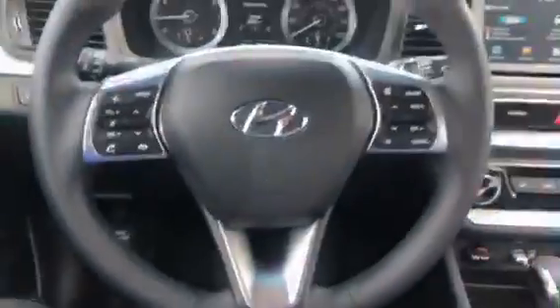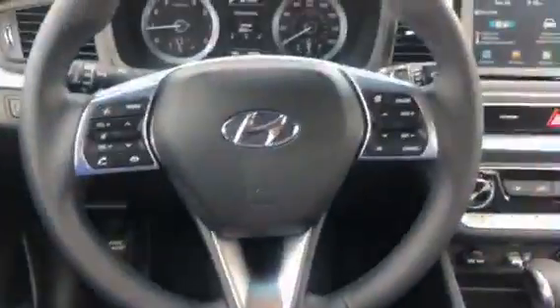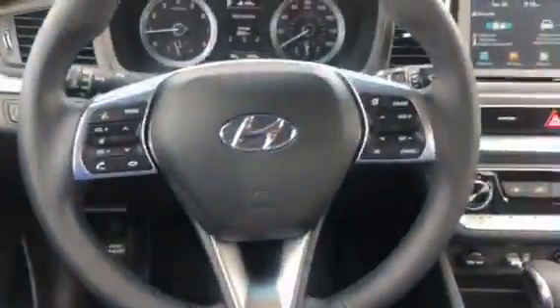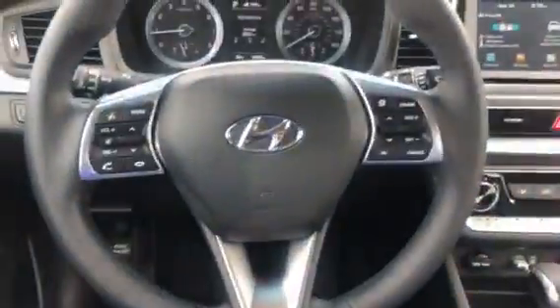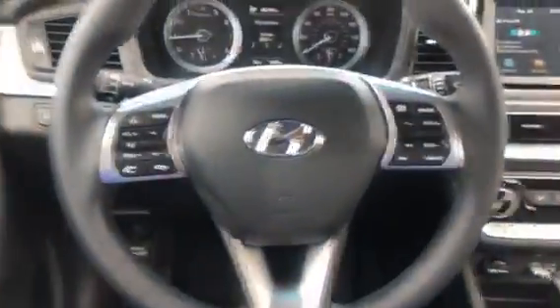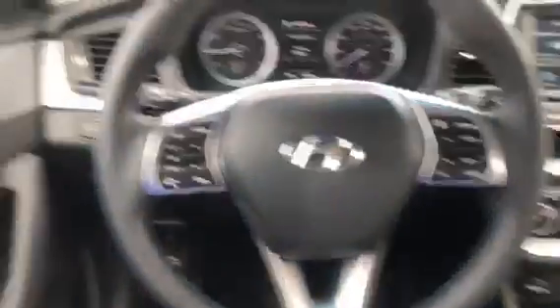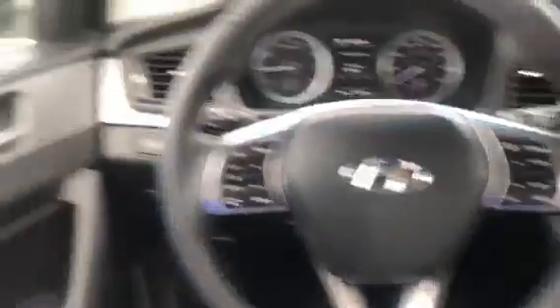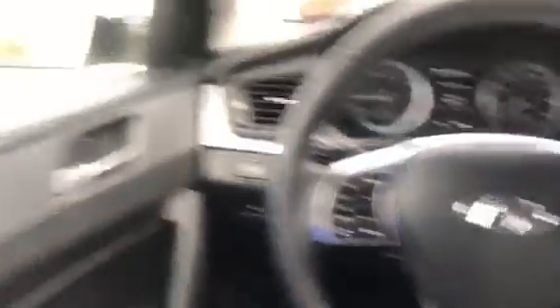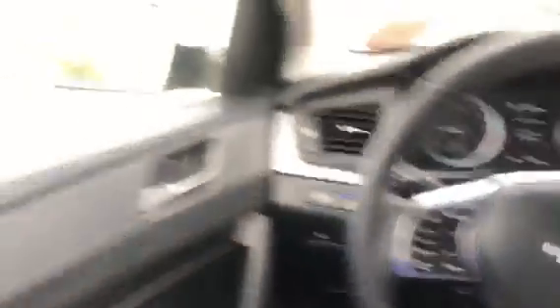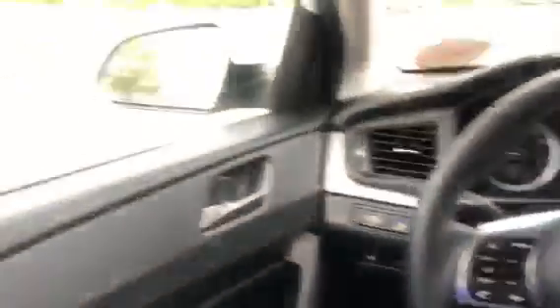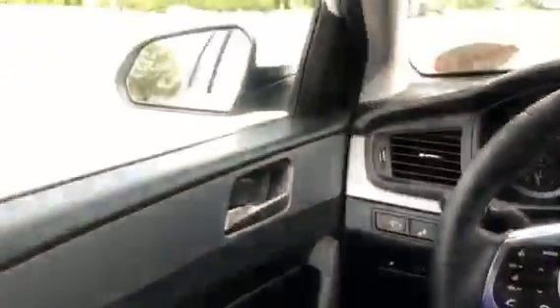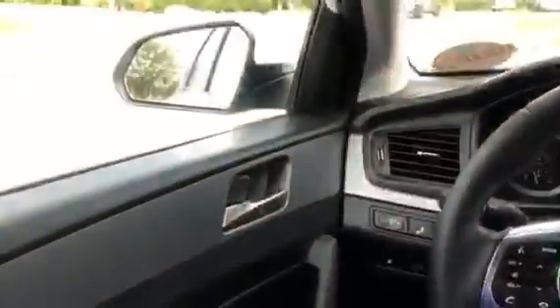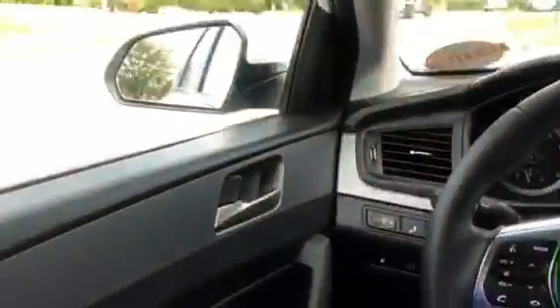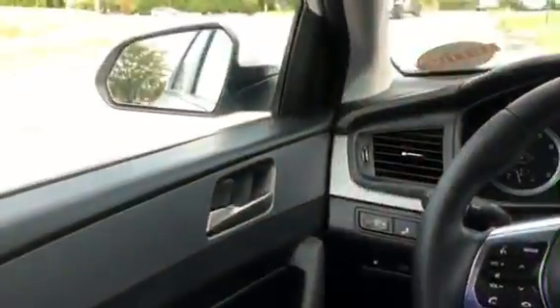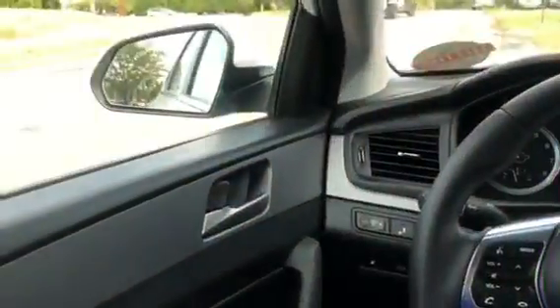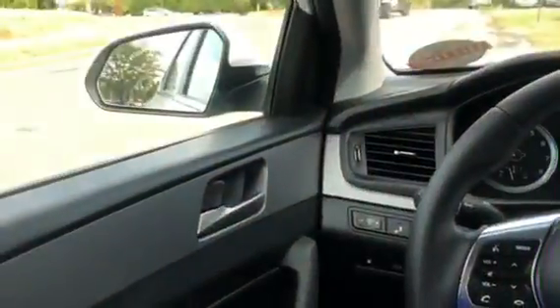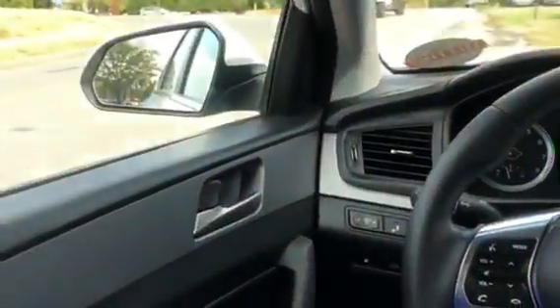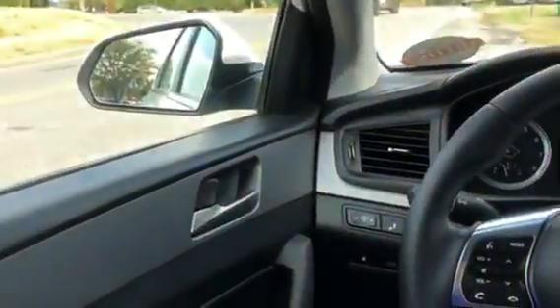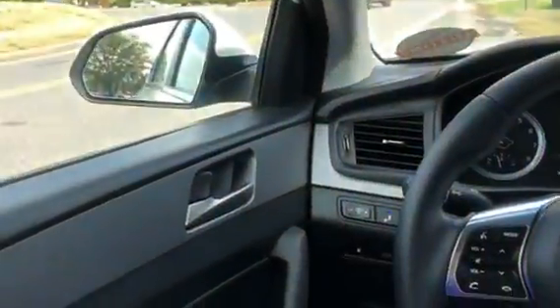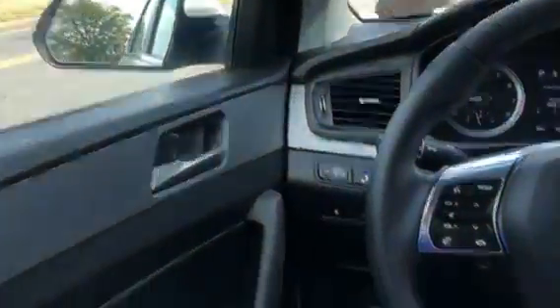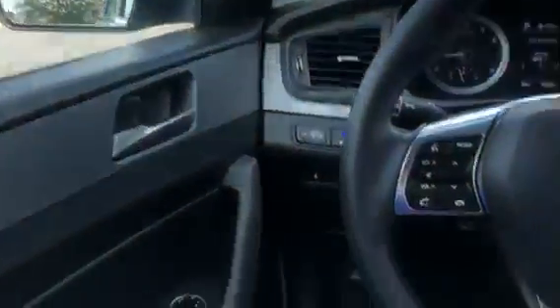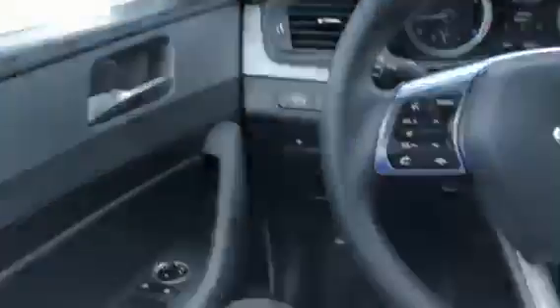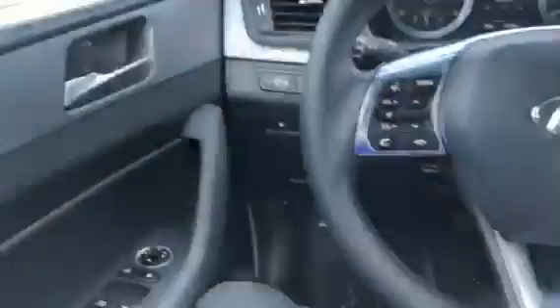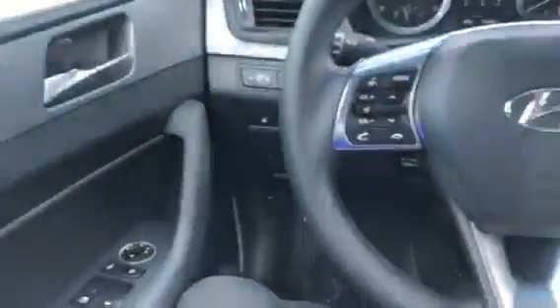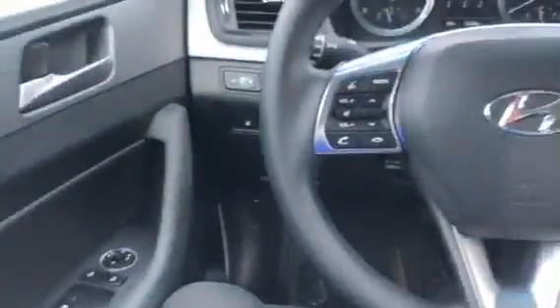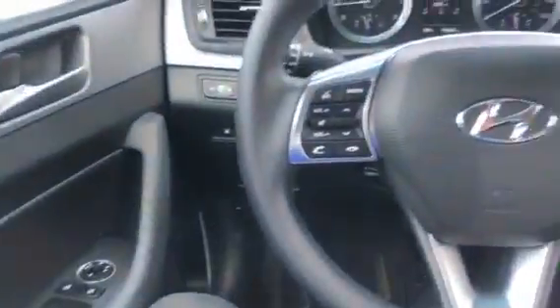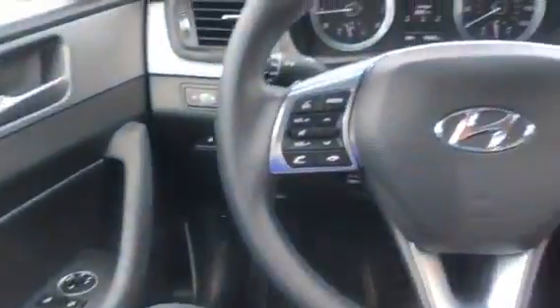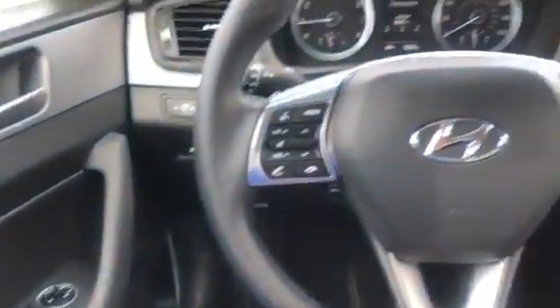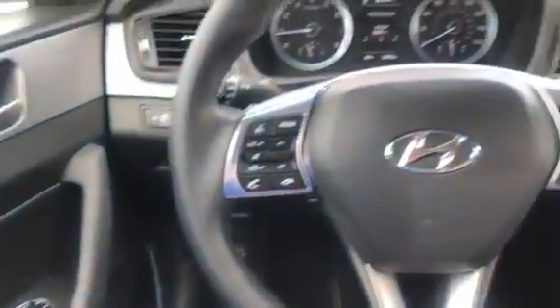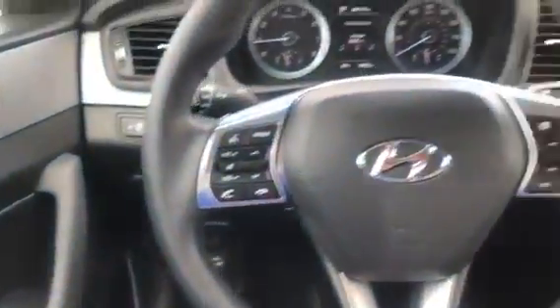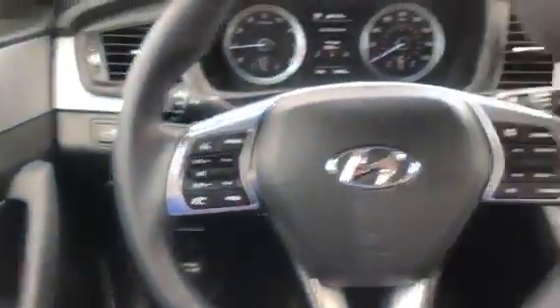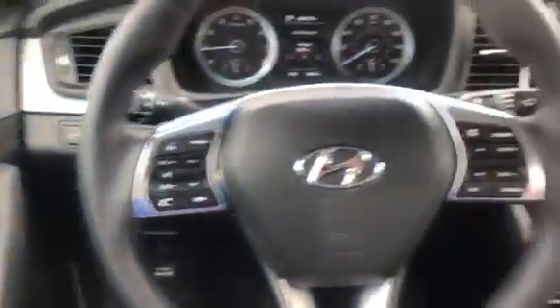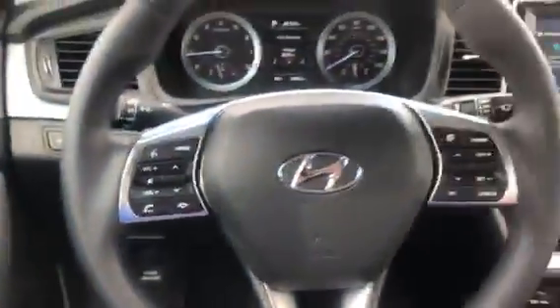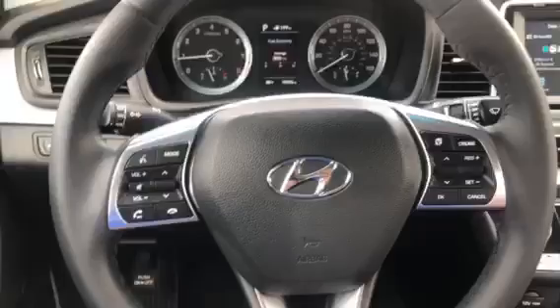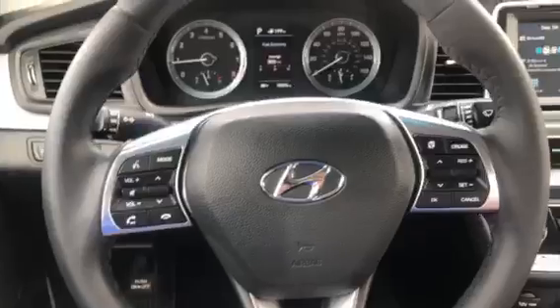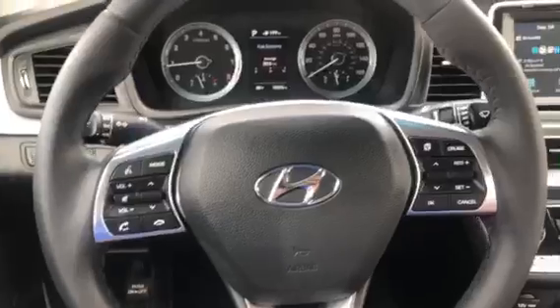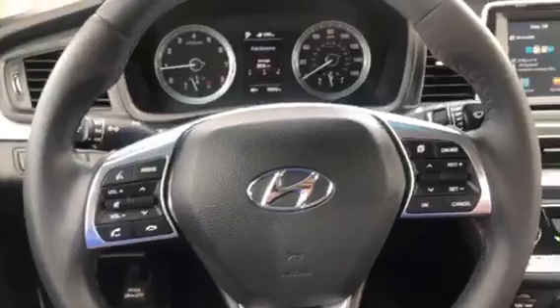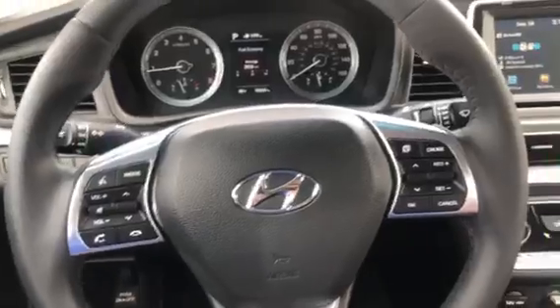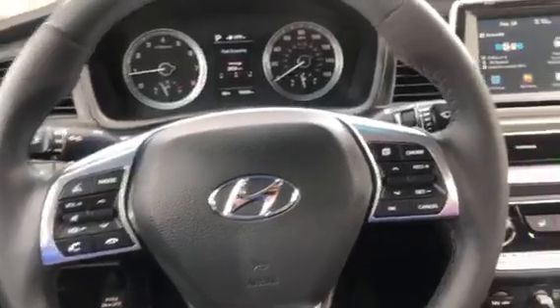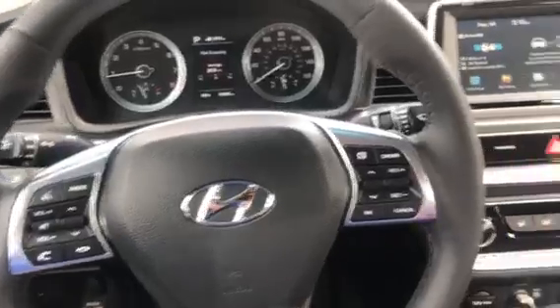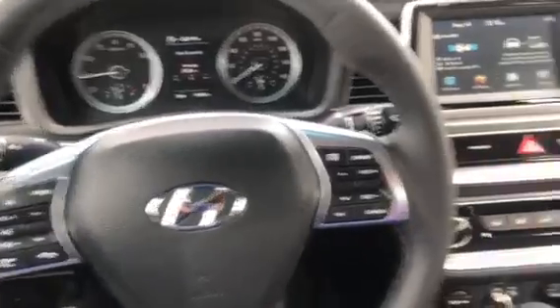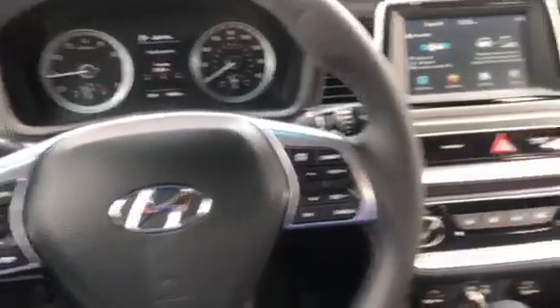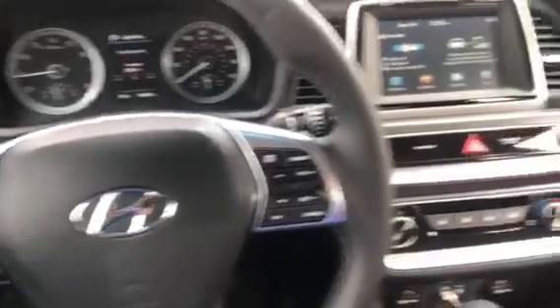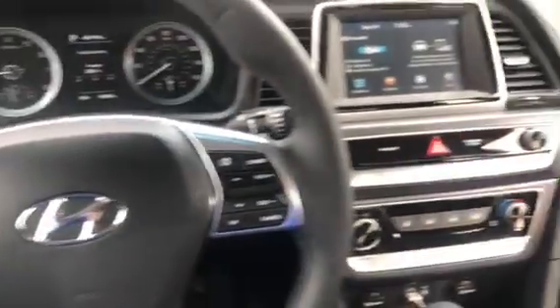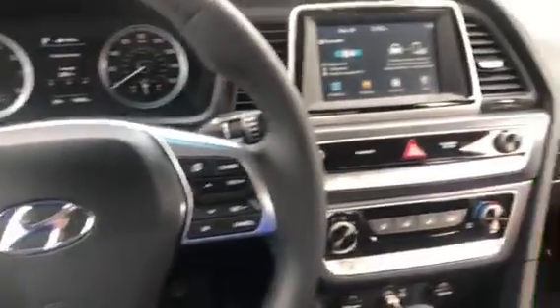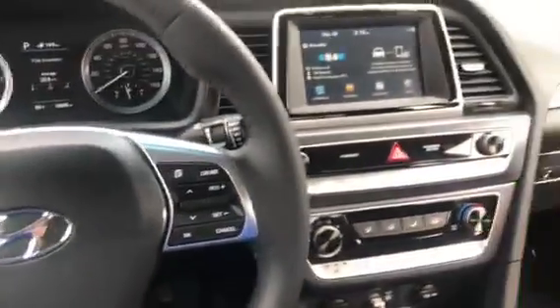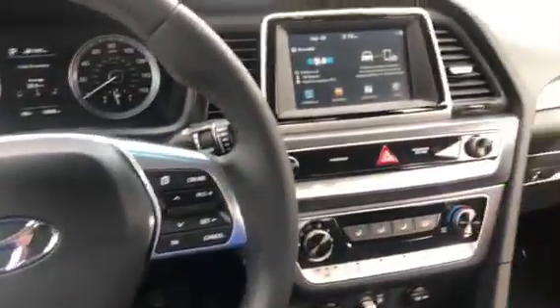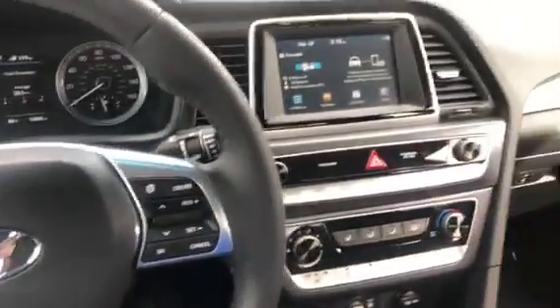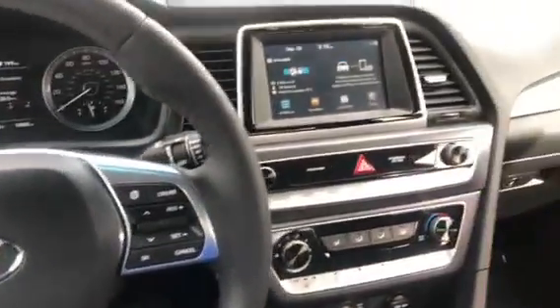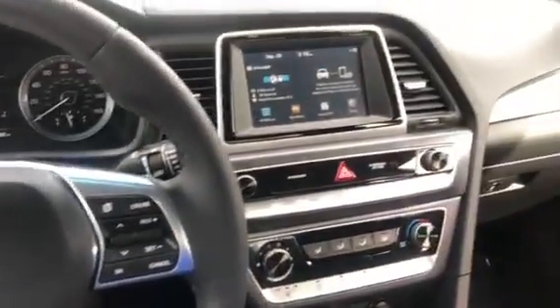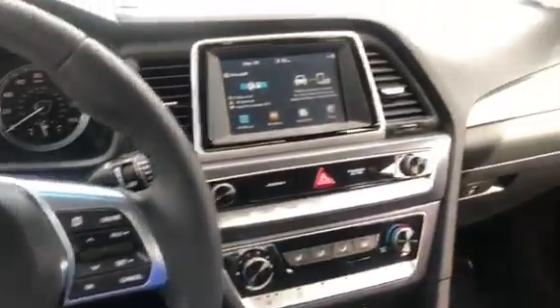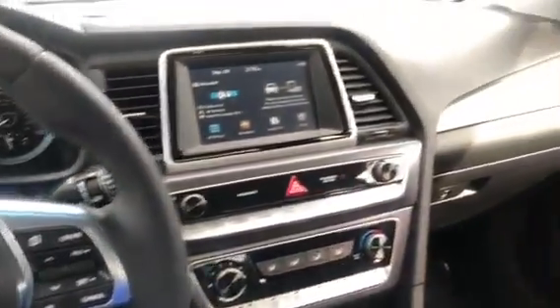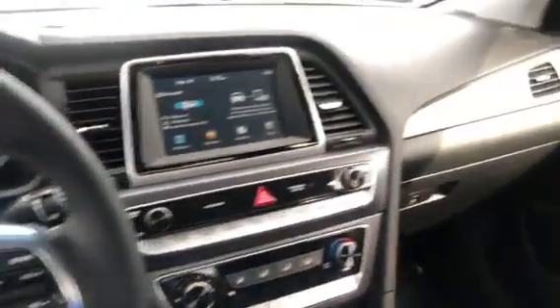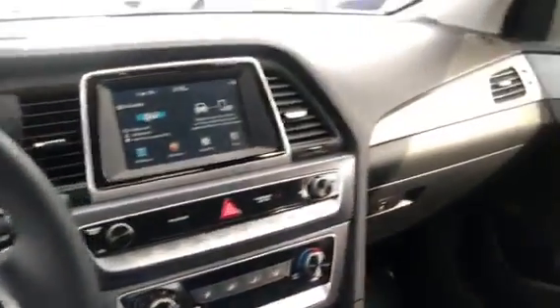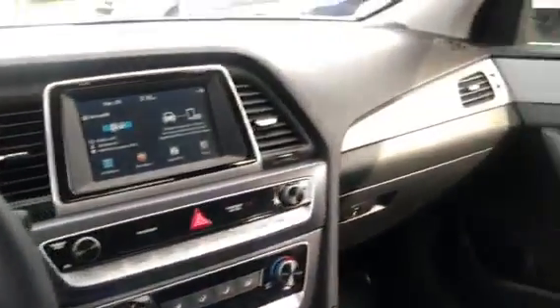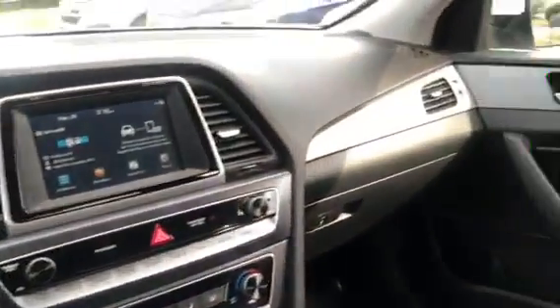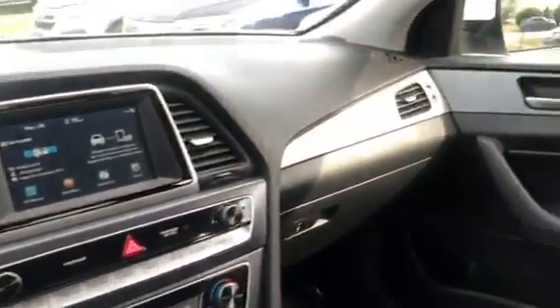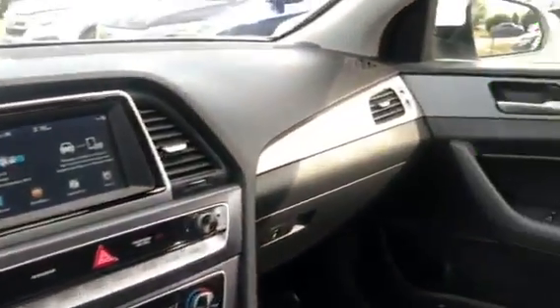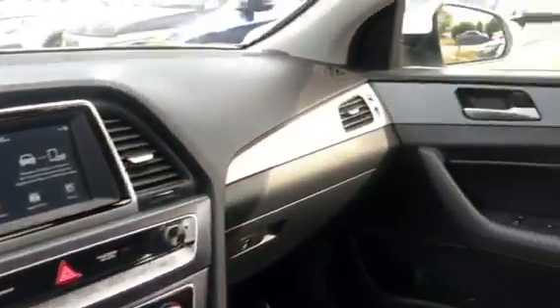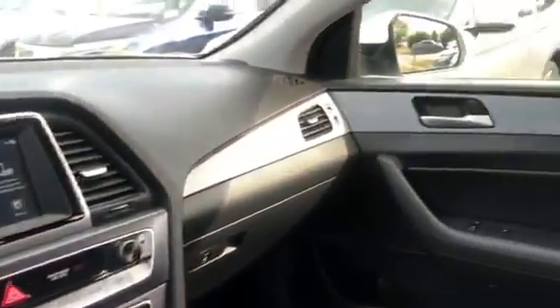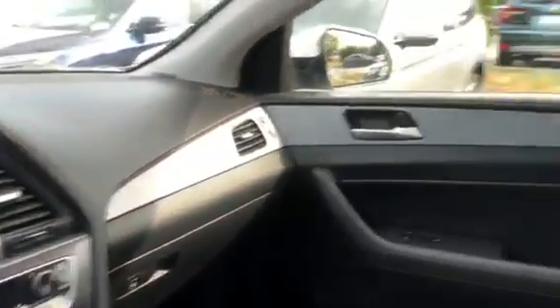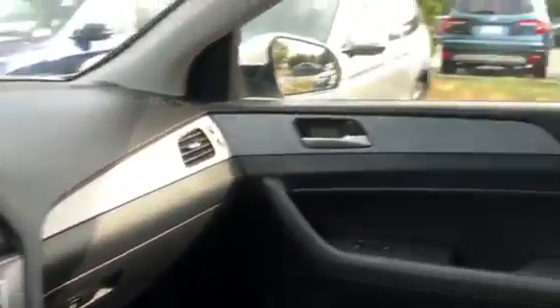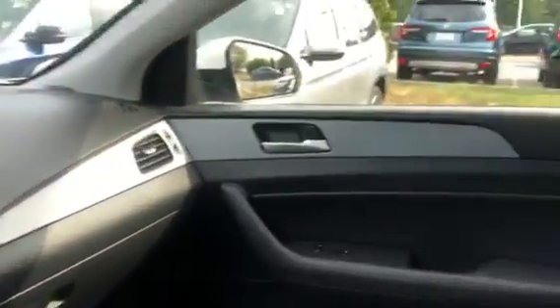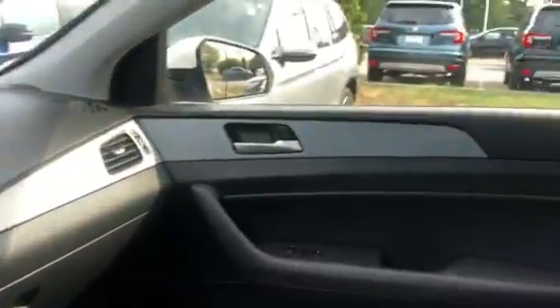Come check this Sonata out at Shockley Honda. This vehicle is going to last you a very long time. 301-694-5400.